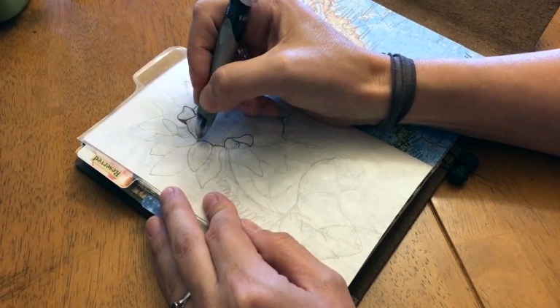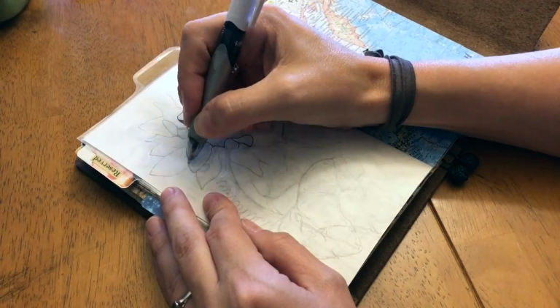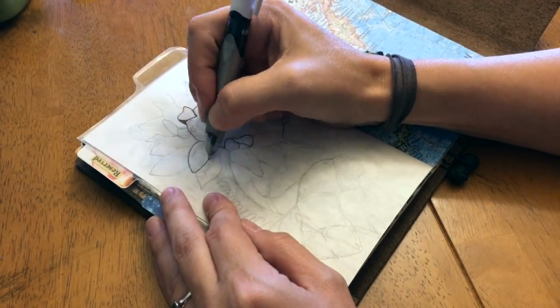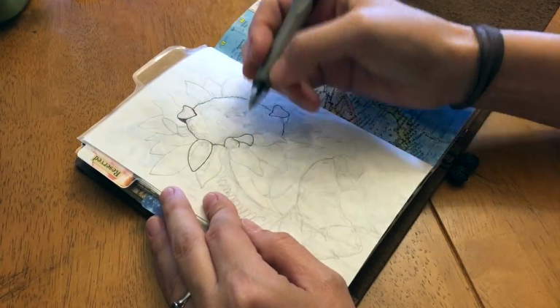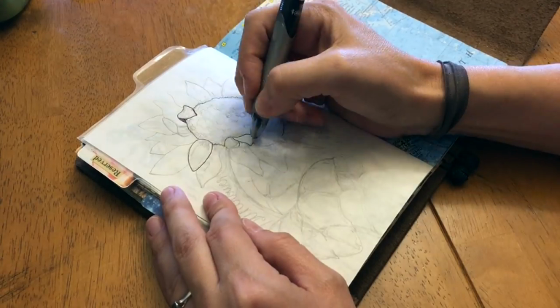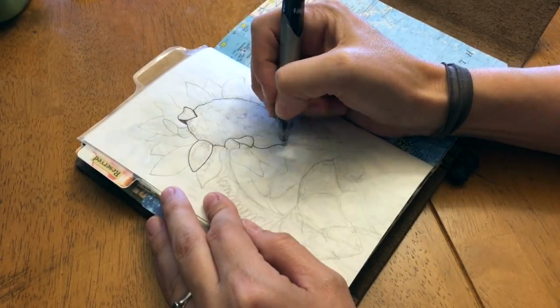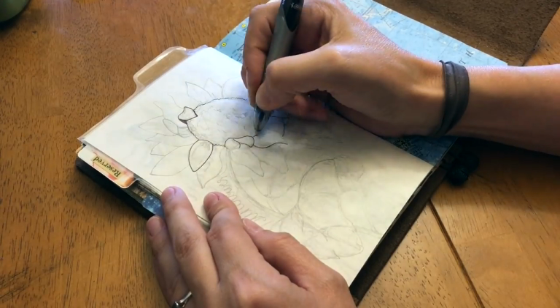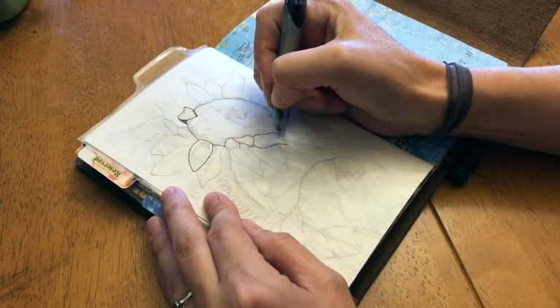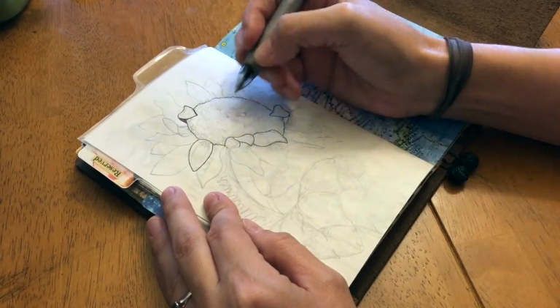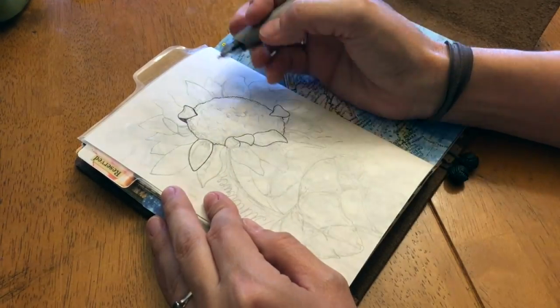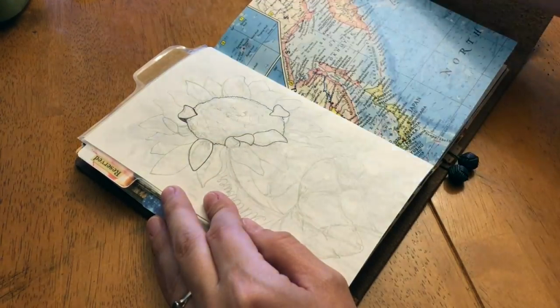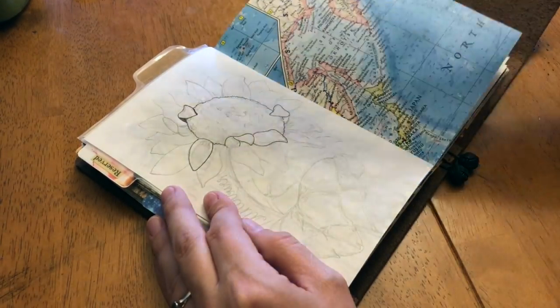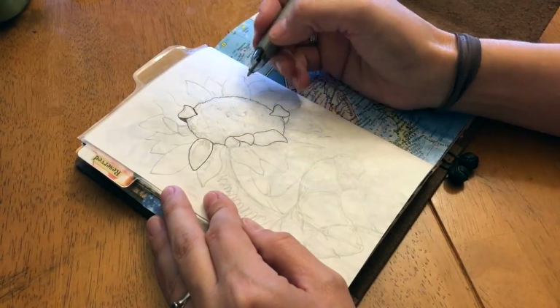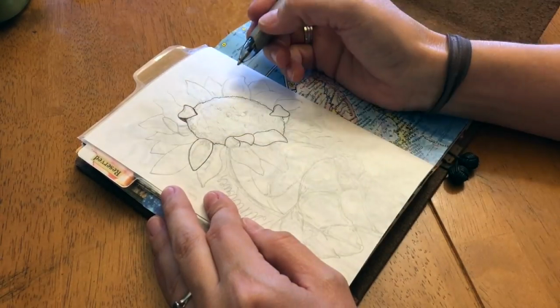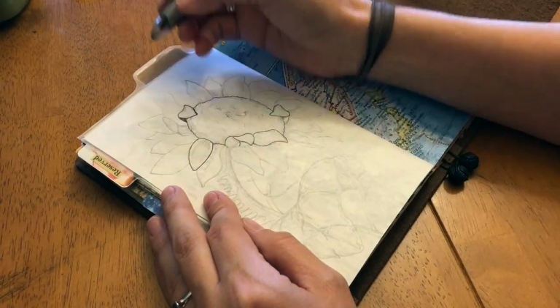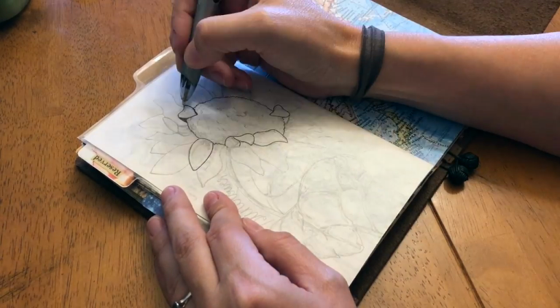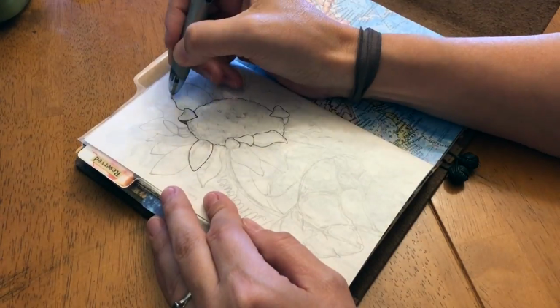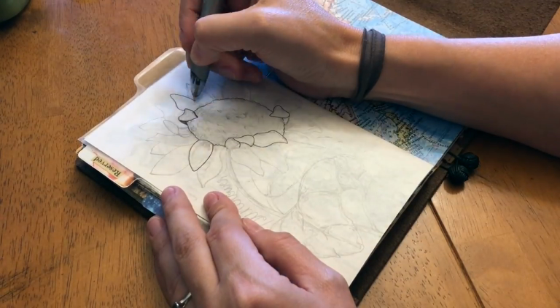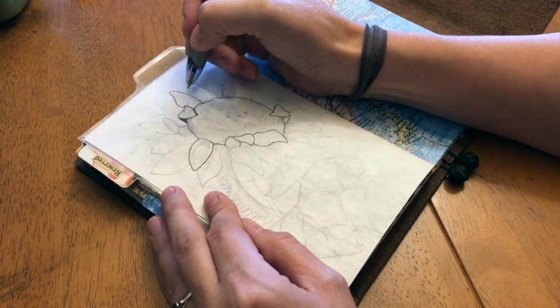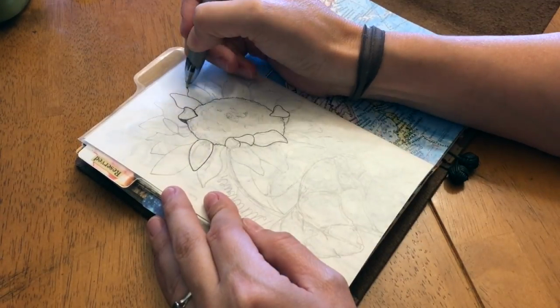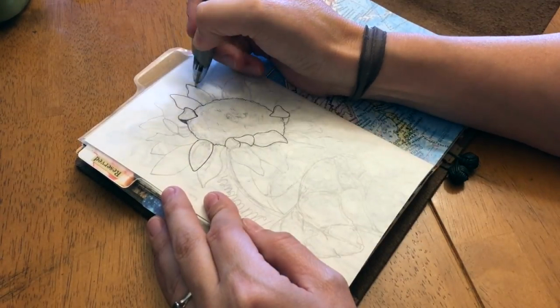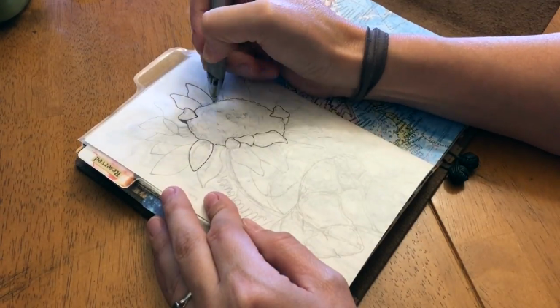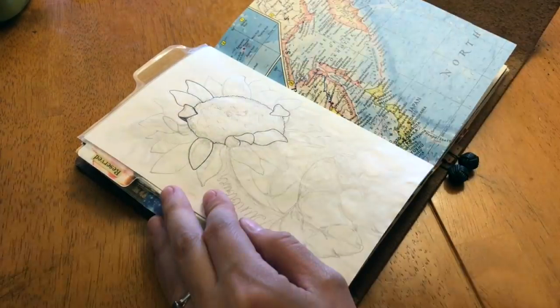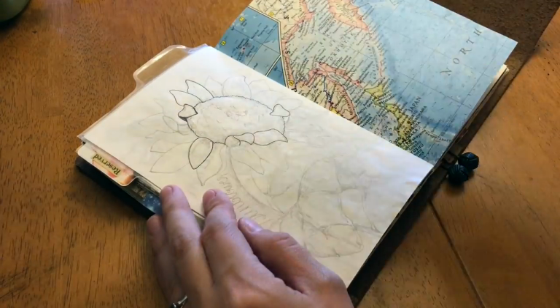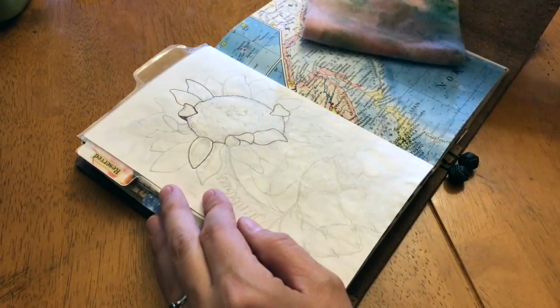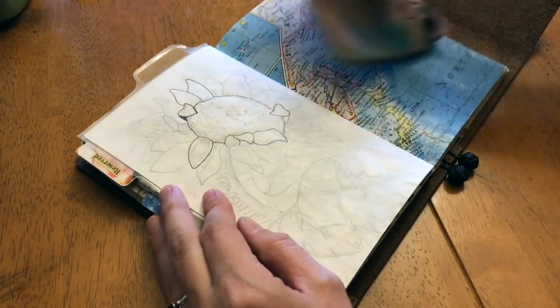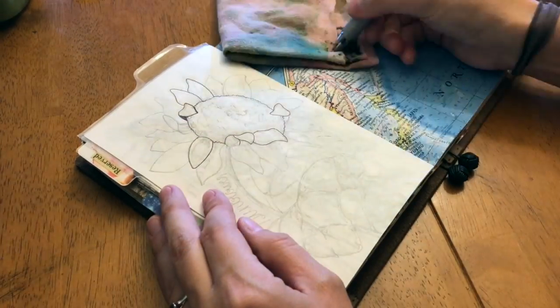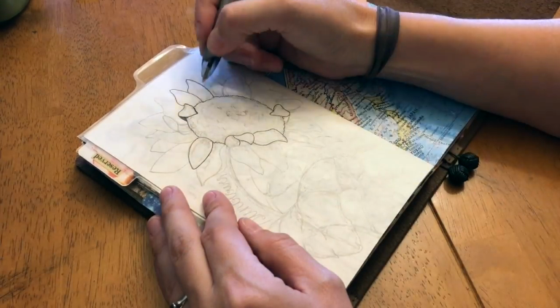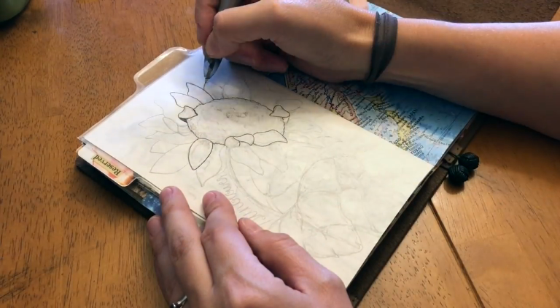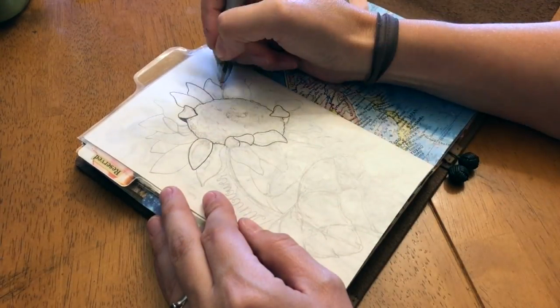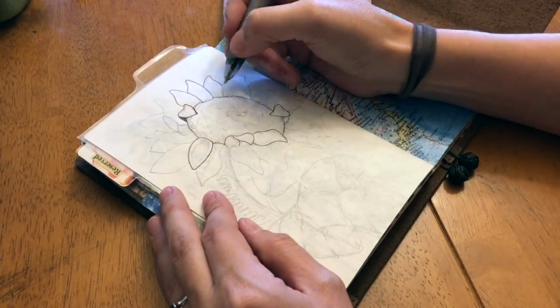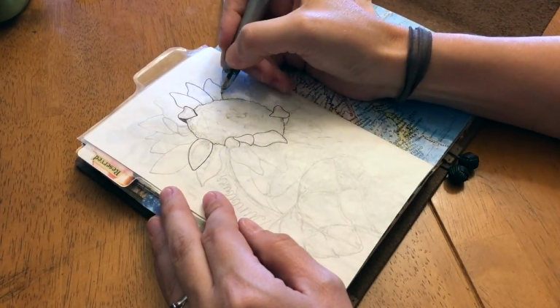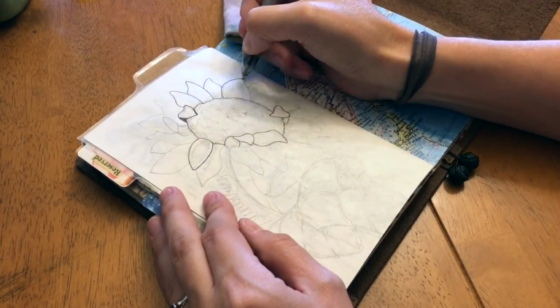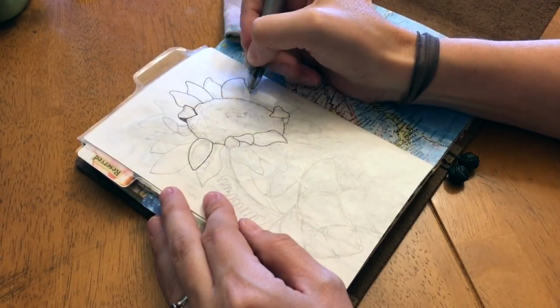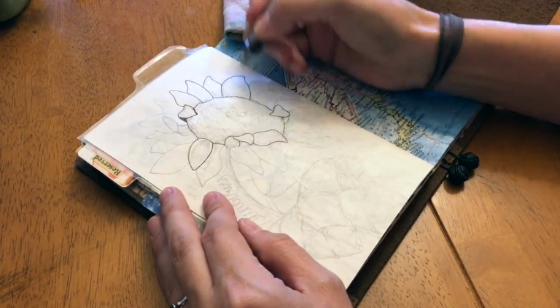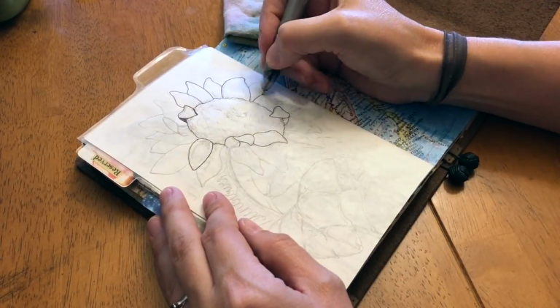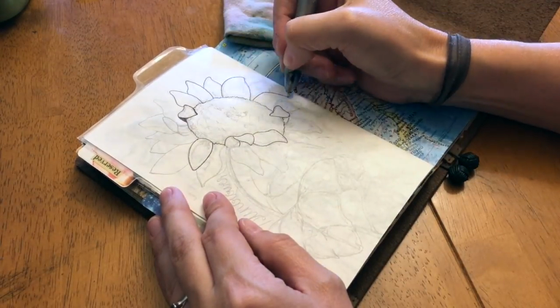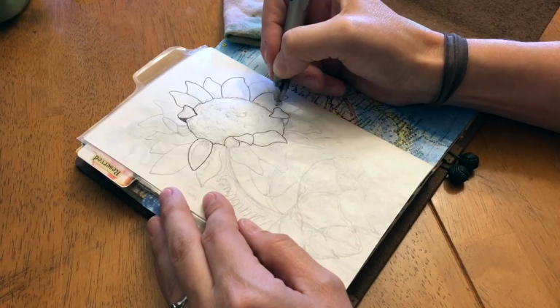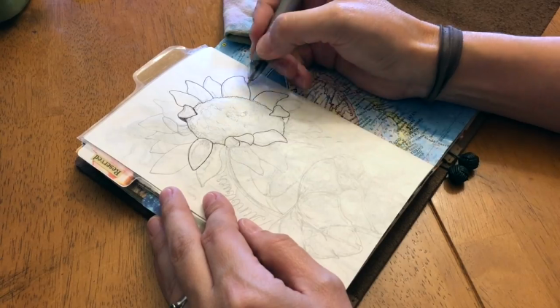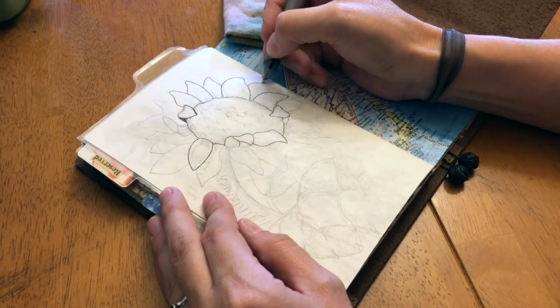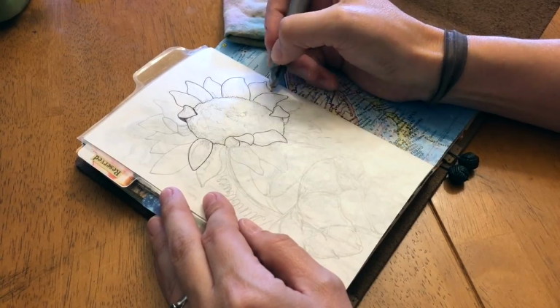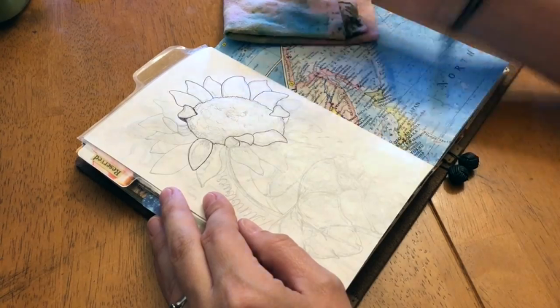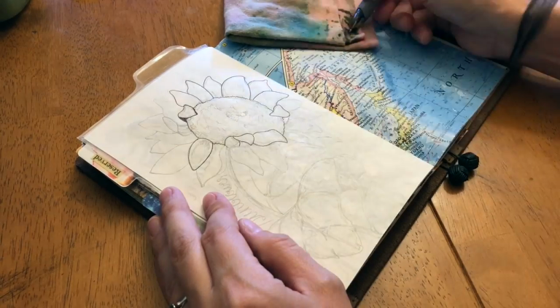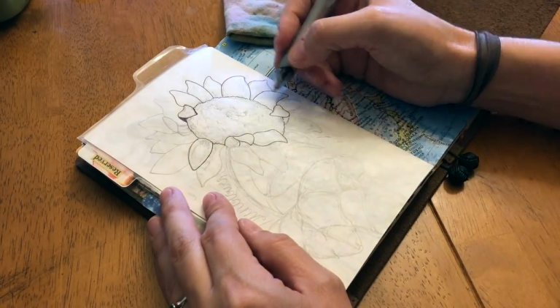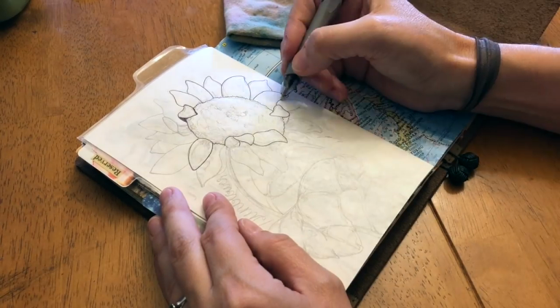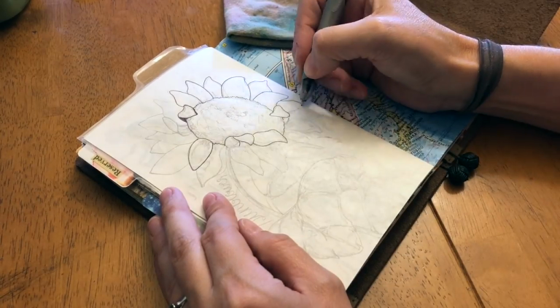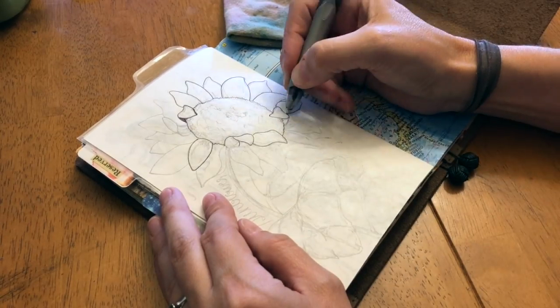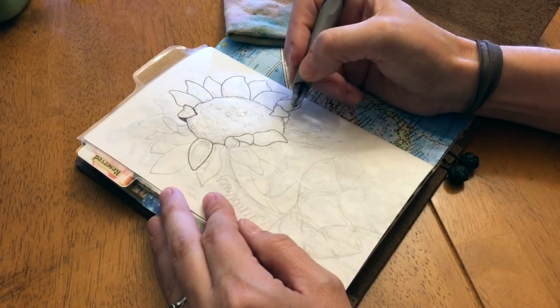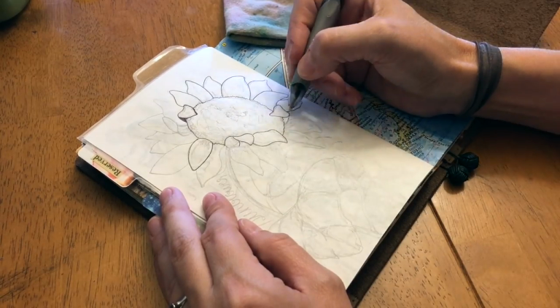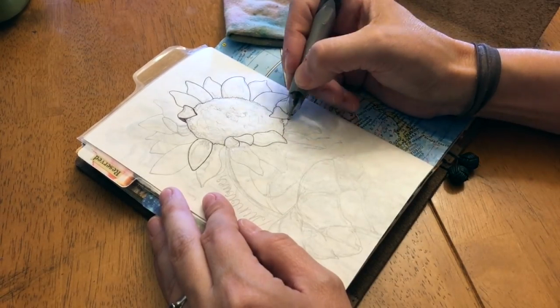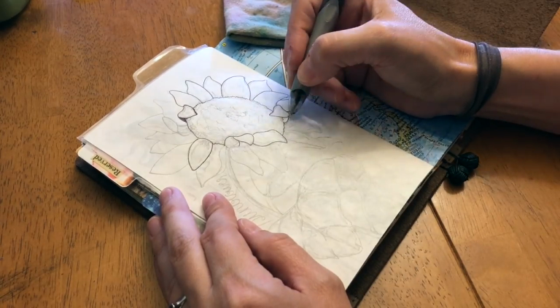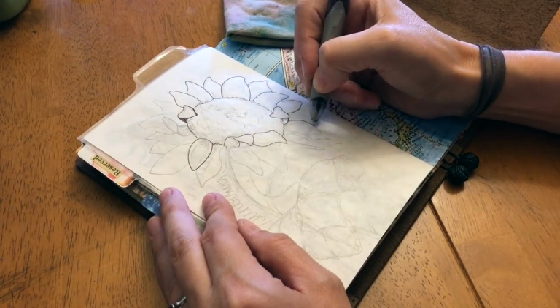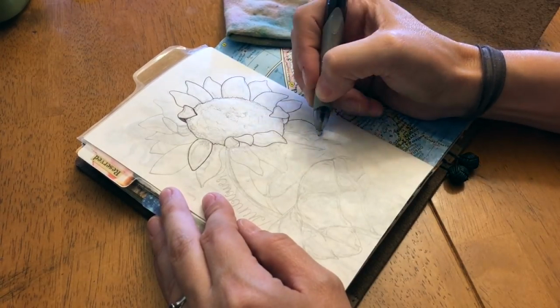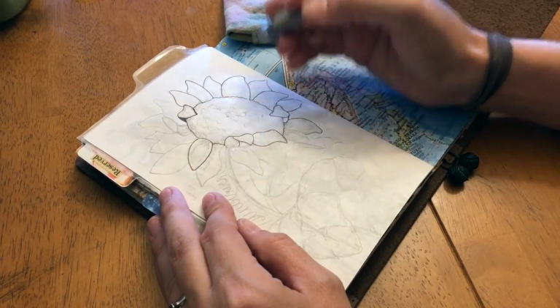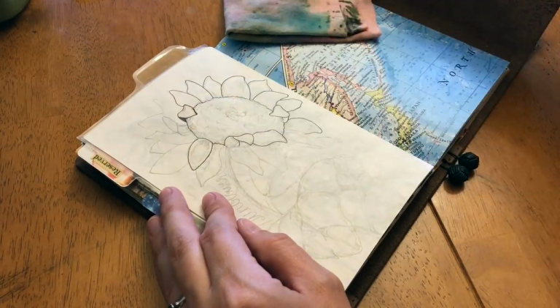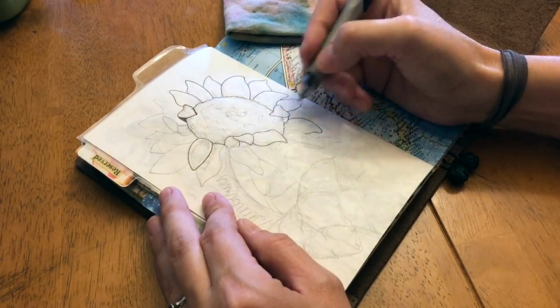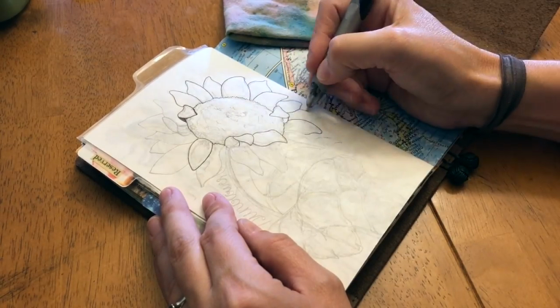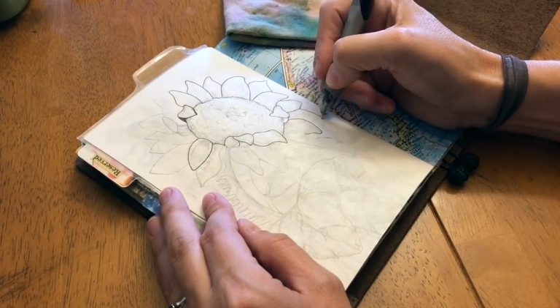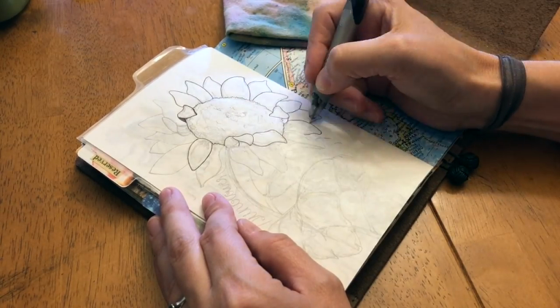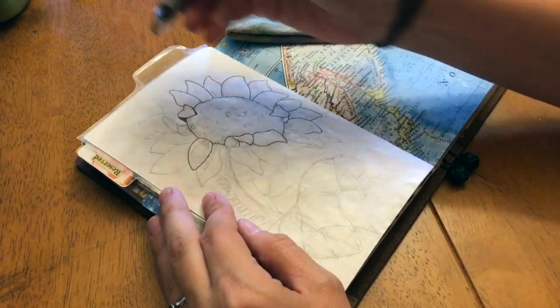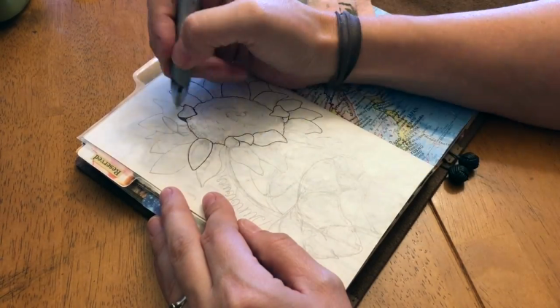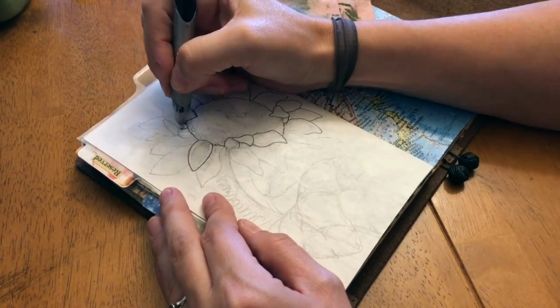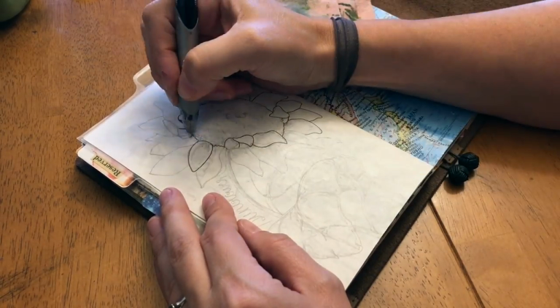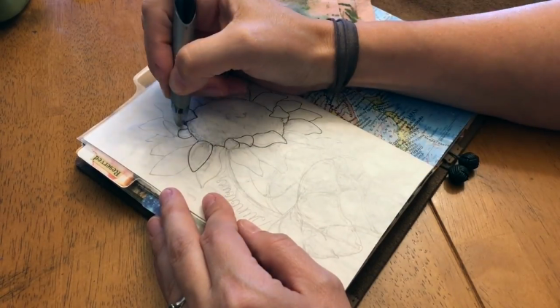Hello, everyone. My name is Bree, and welcome to Documented Journey, and welcome to week three of Inktober.